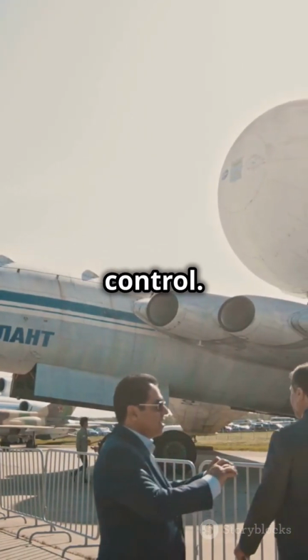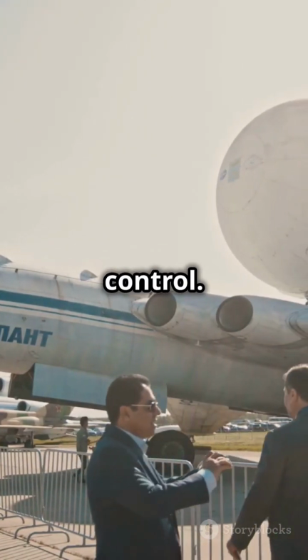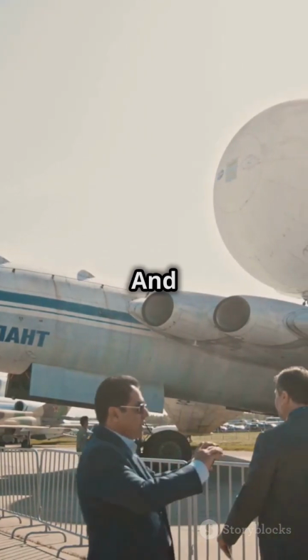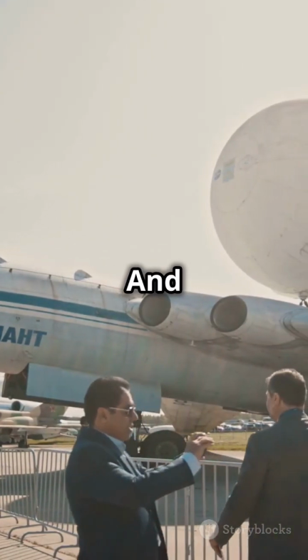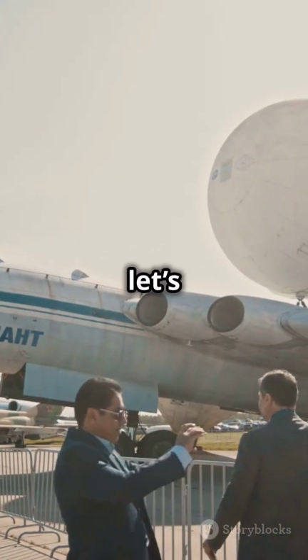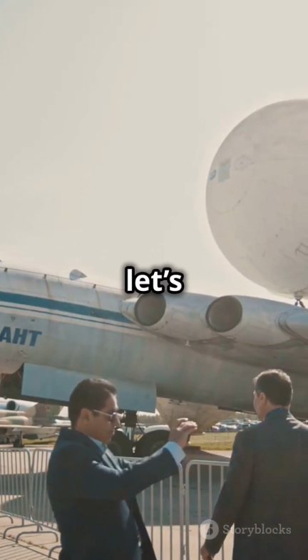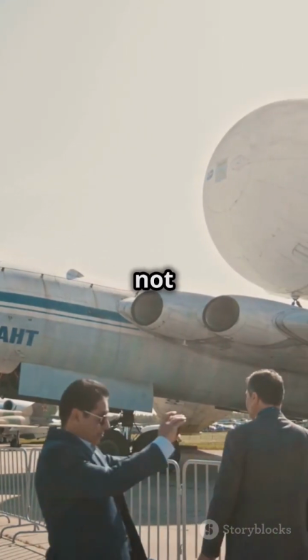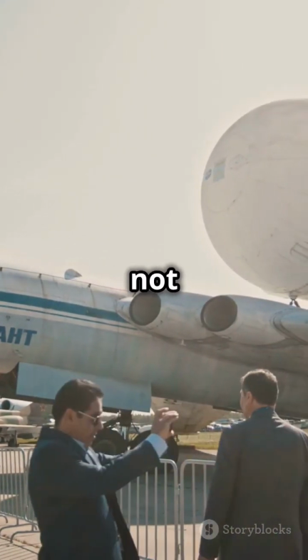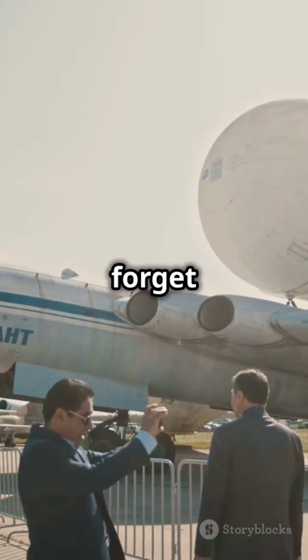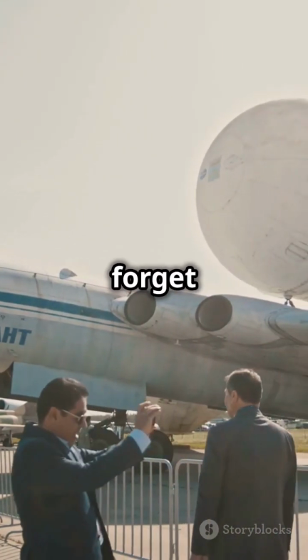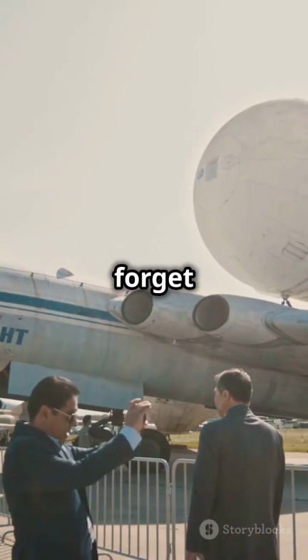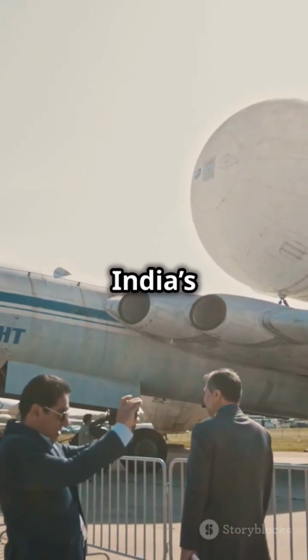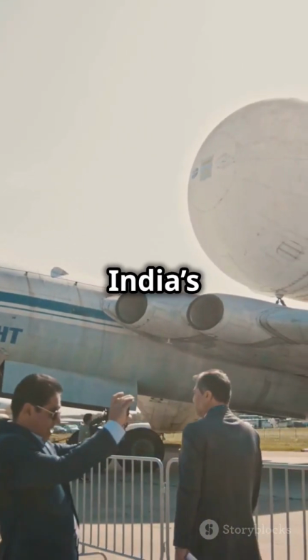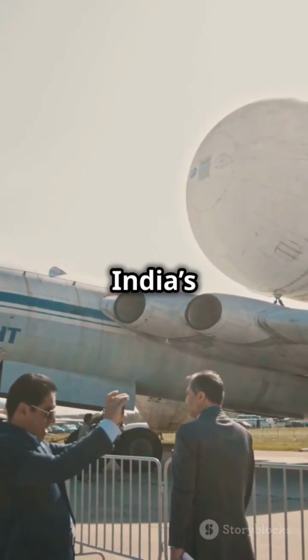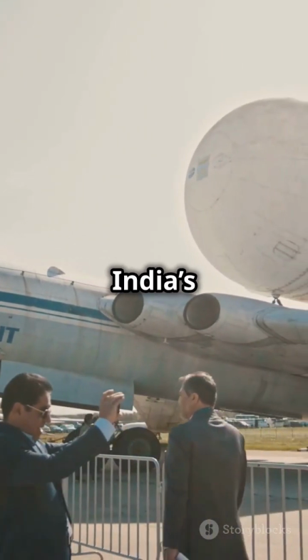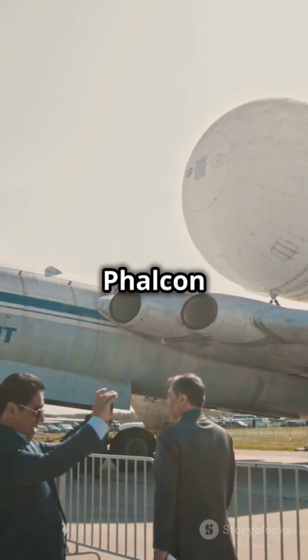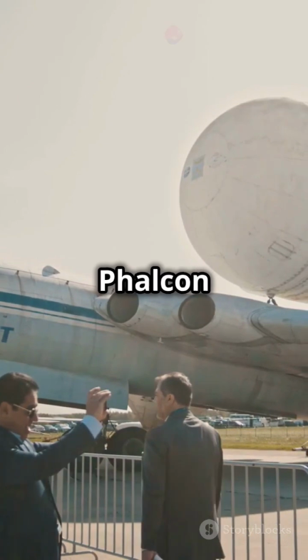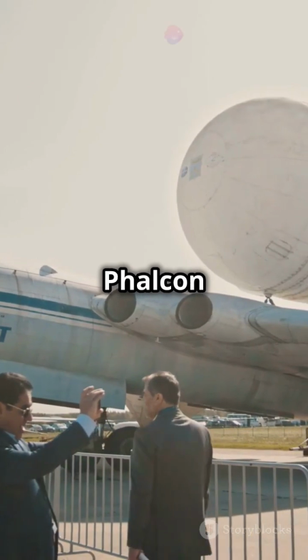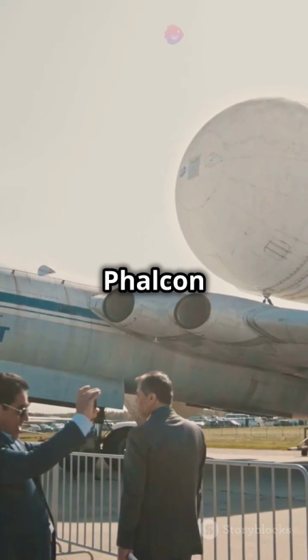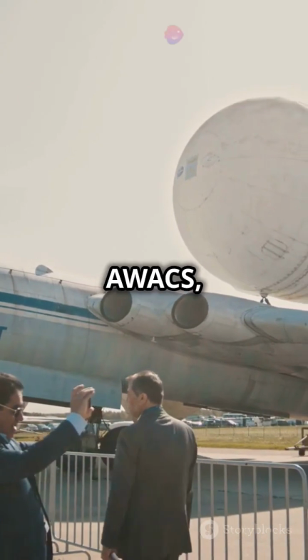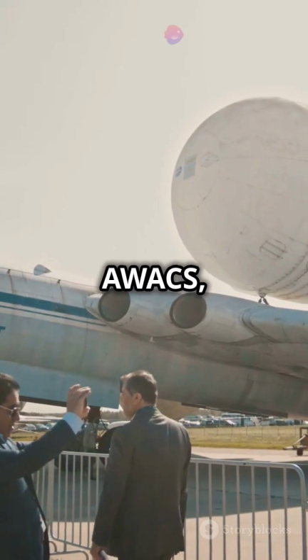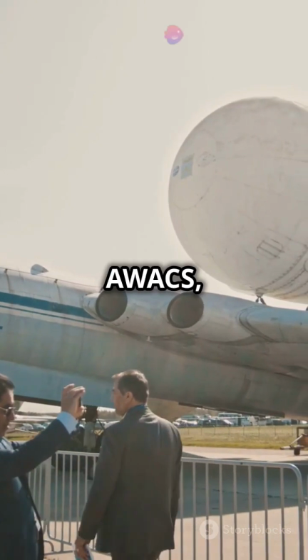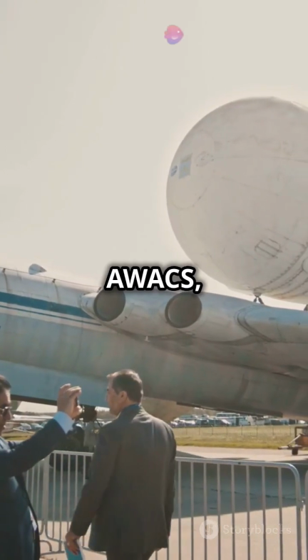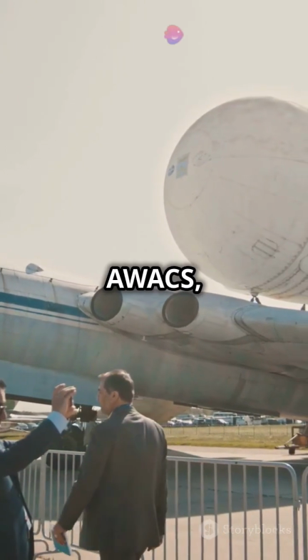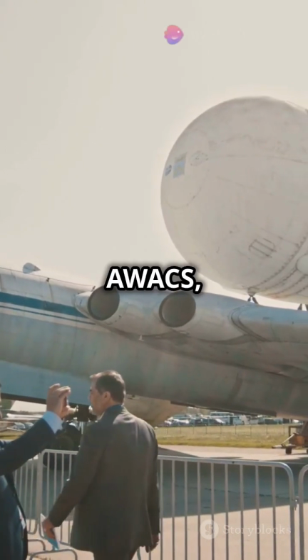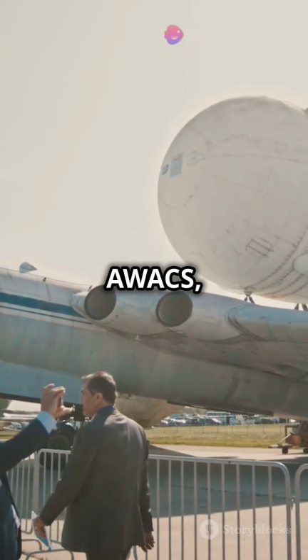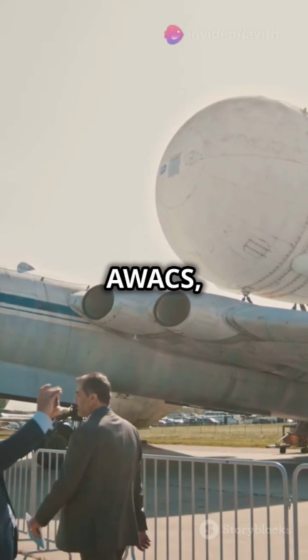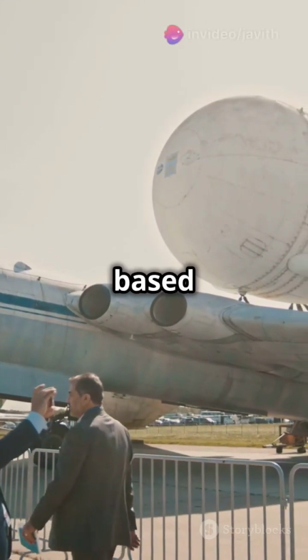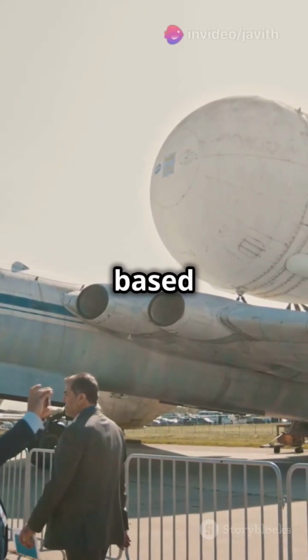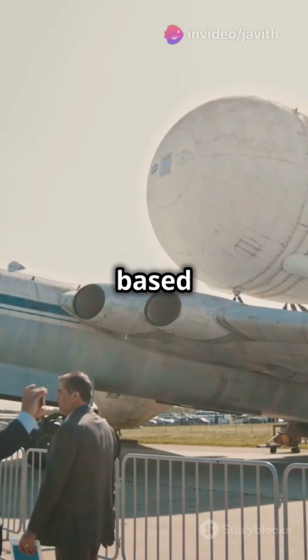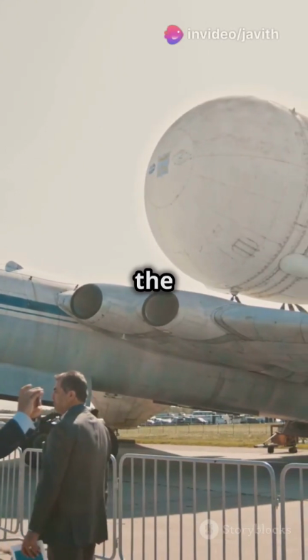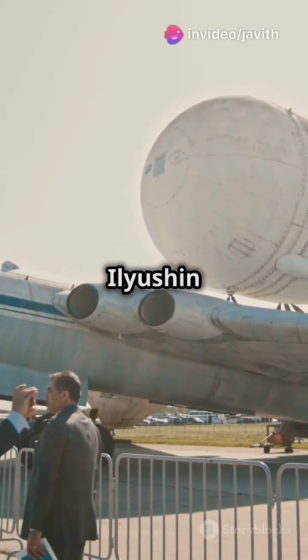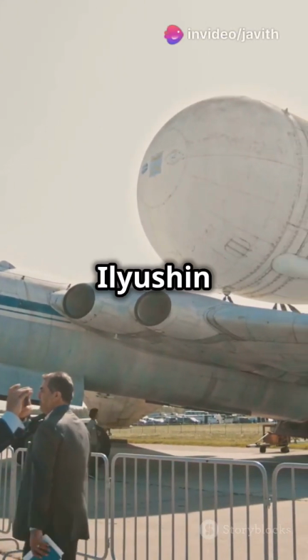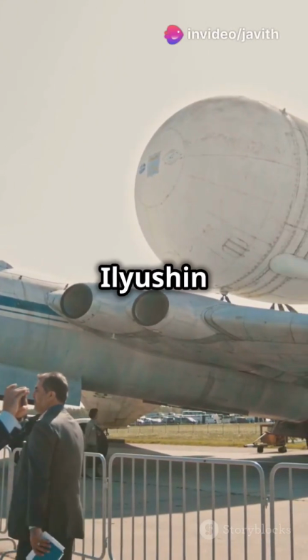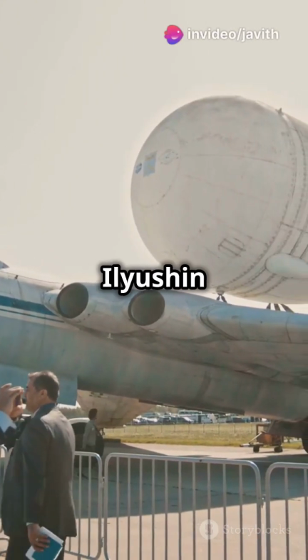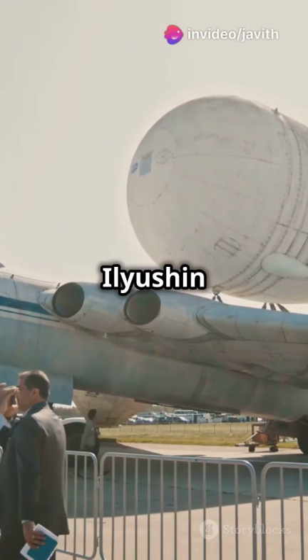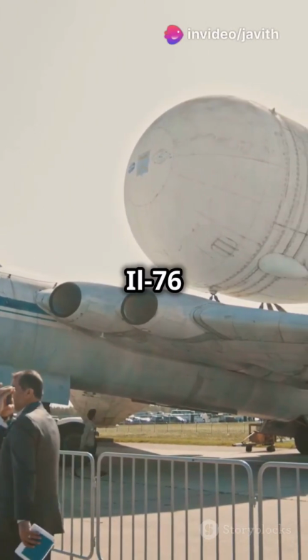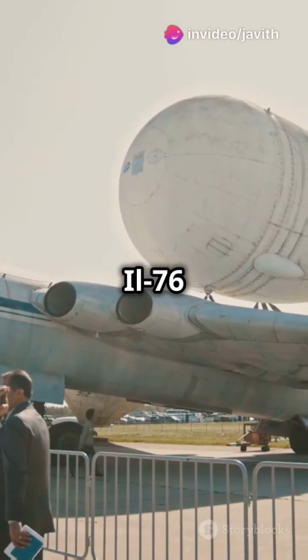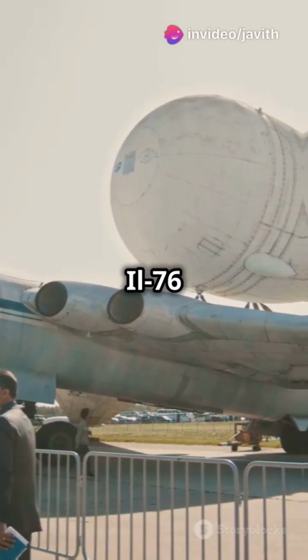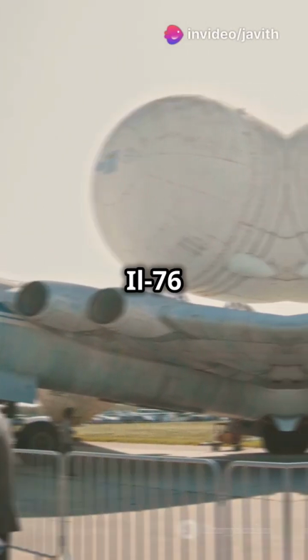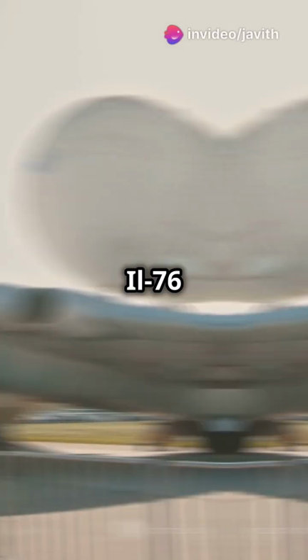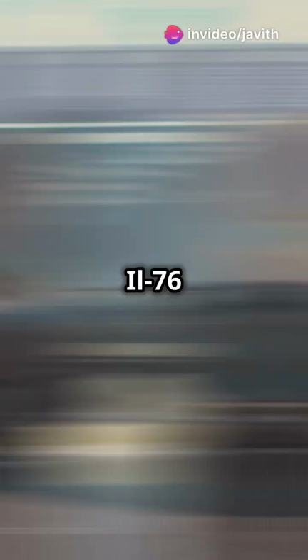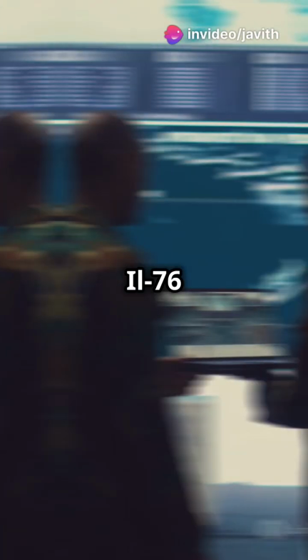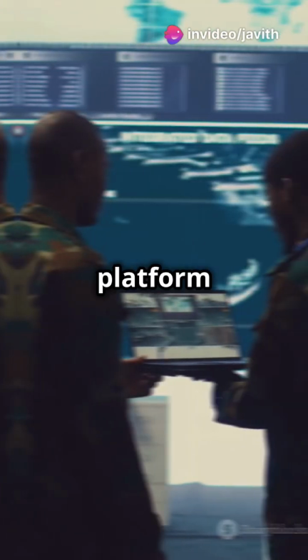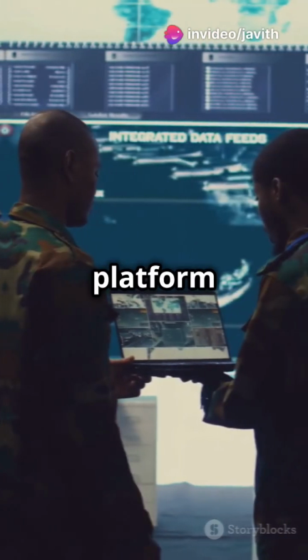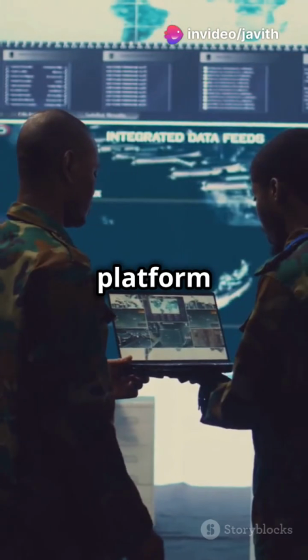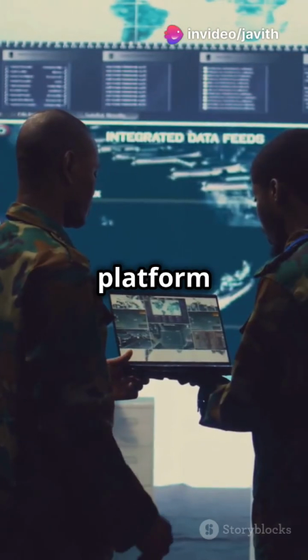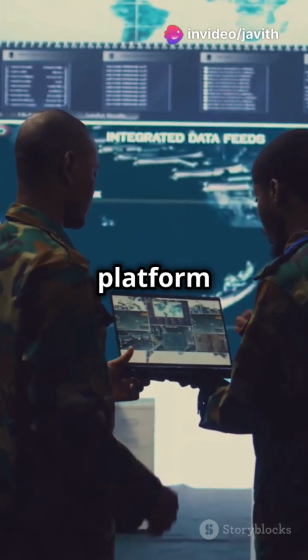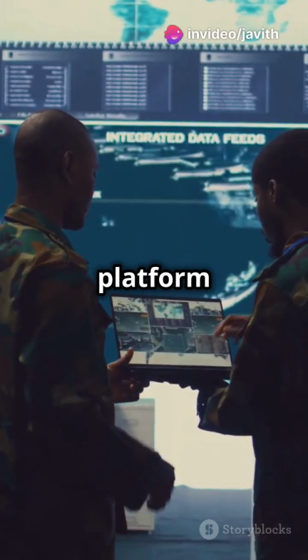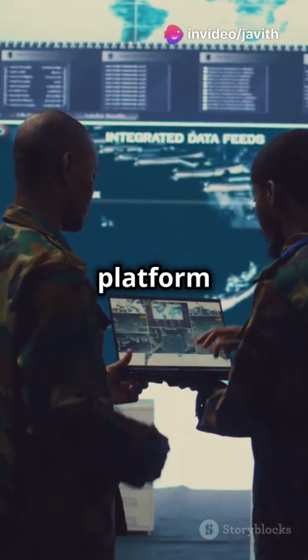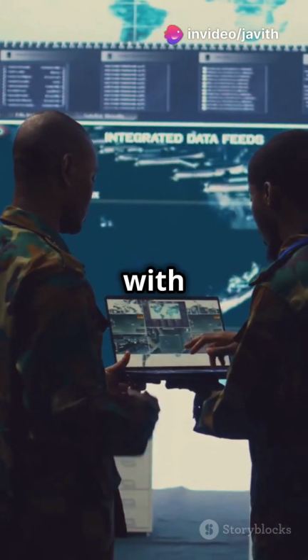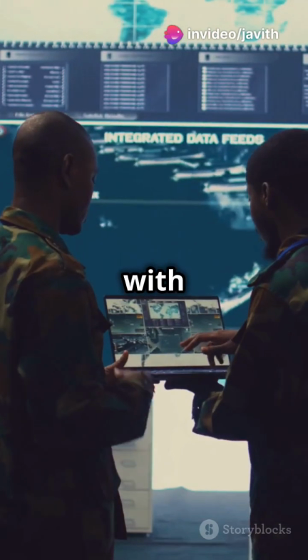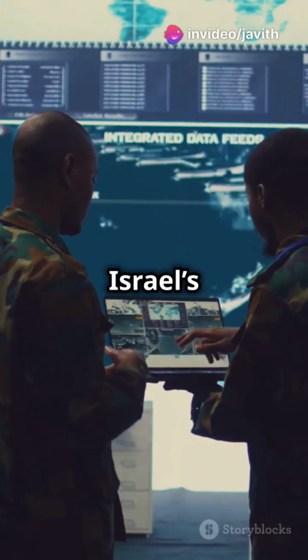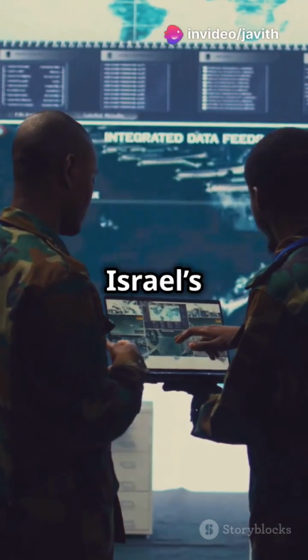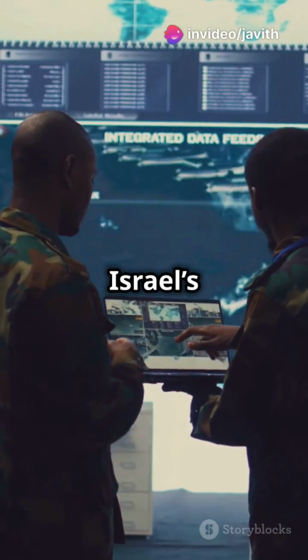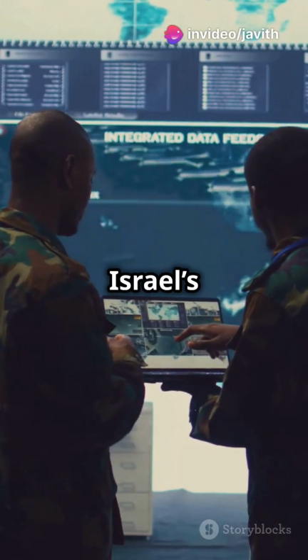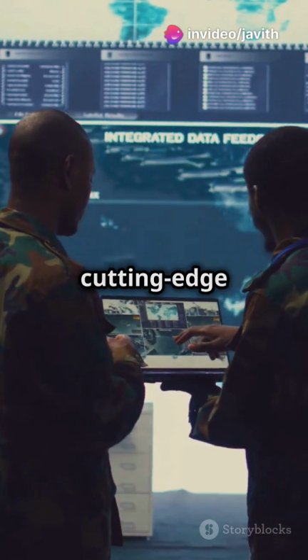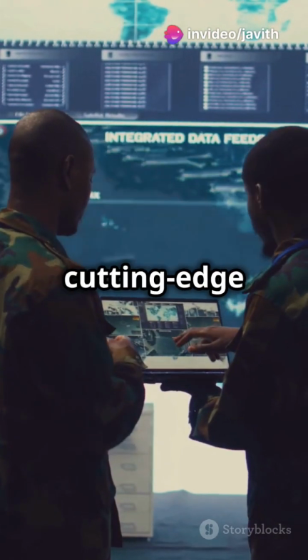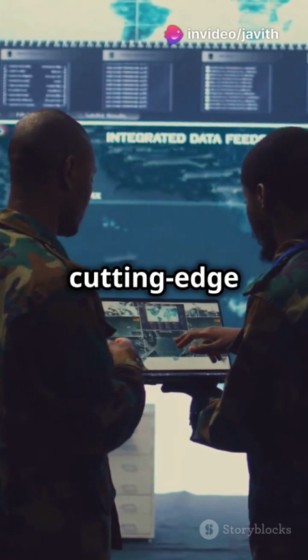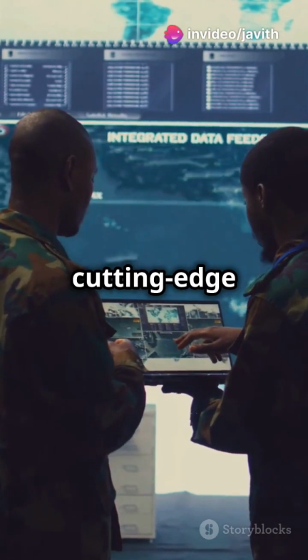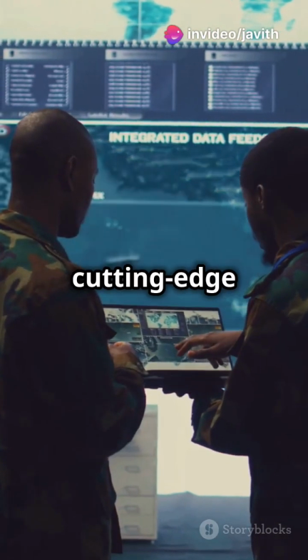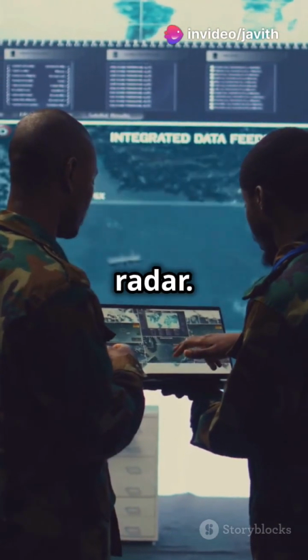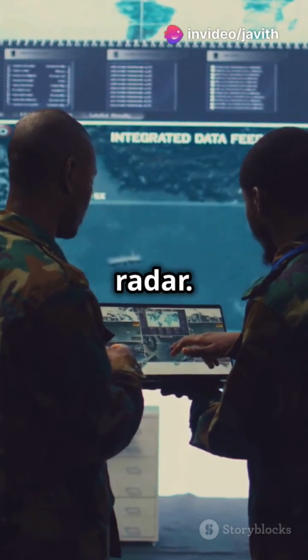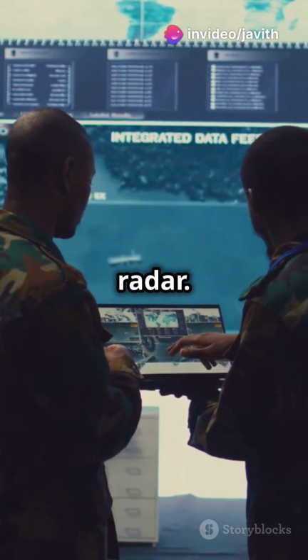And let's not forget India's Falcon AWACS, based on the Ilyushin Il-76 platform with Israel's cutting-edge radar.